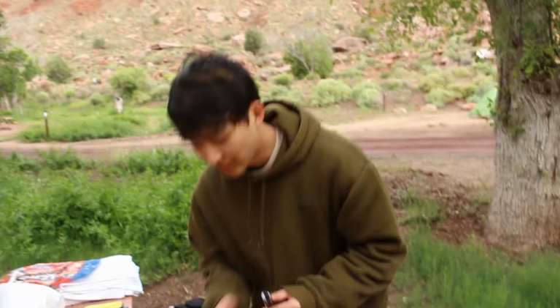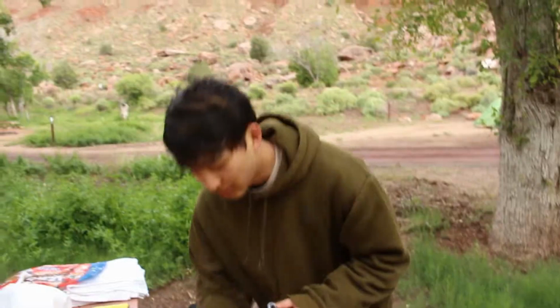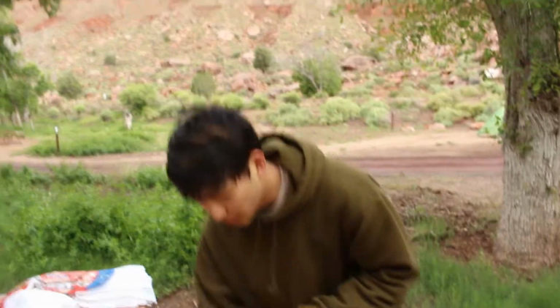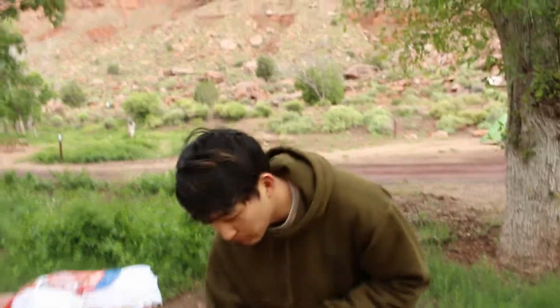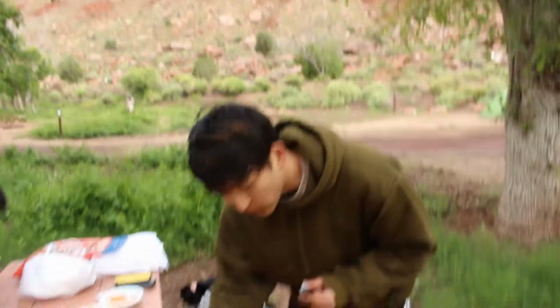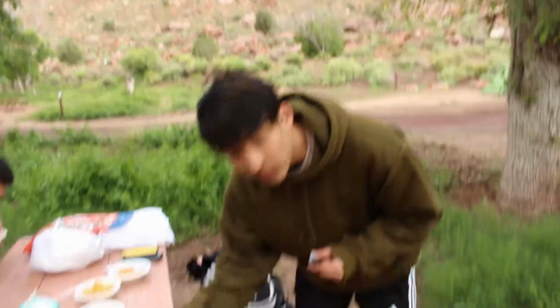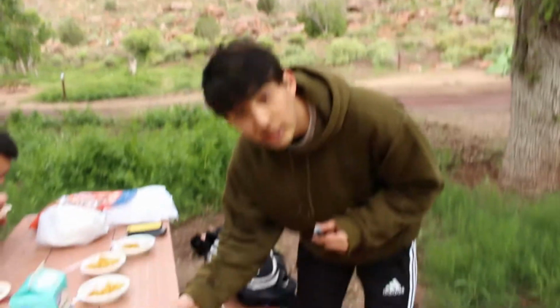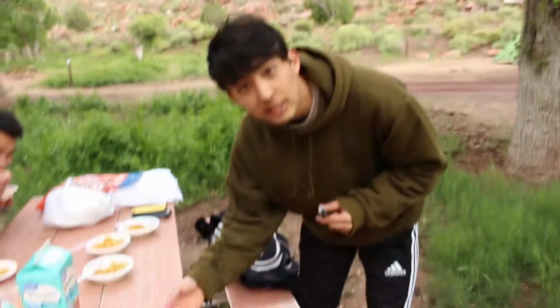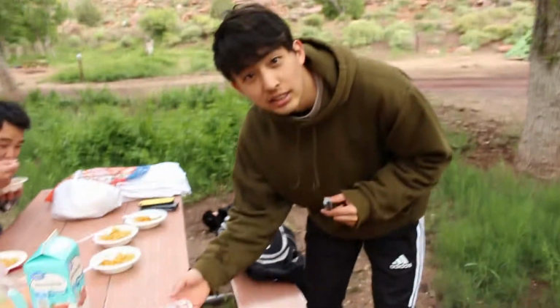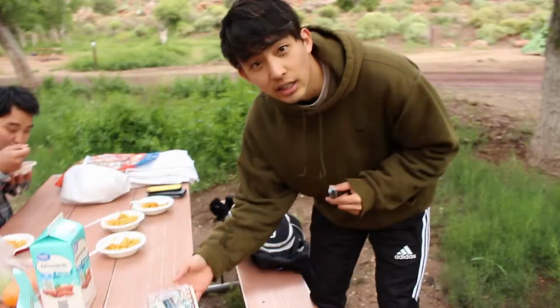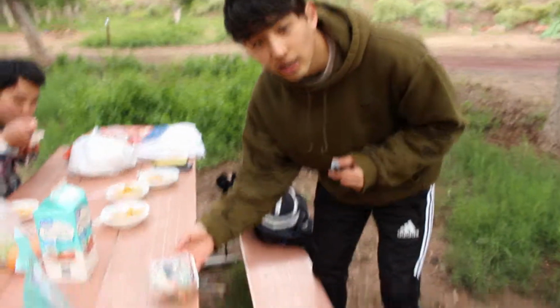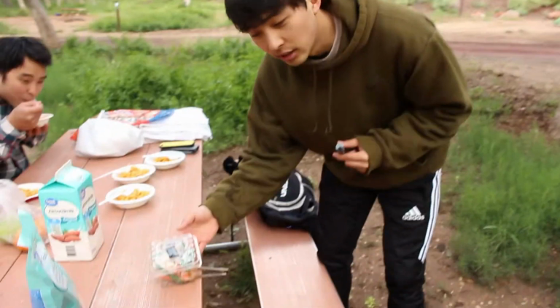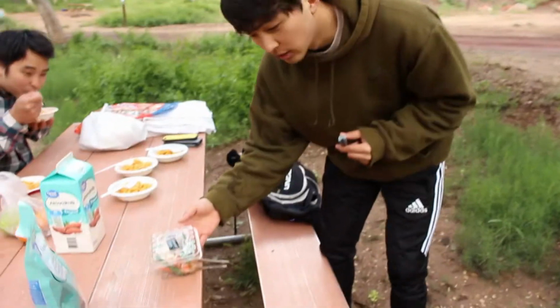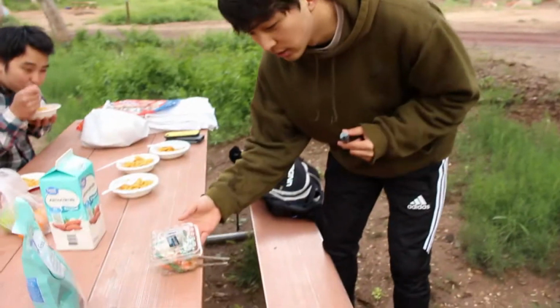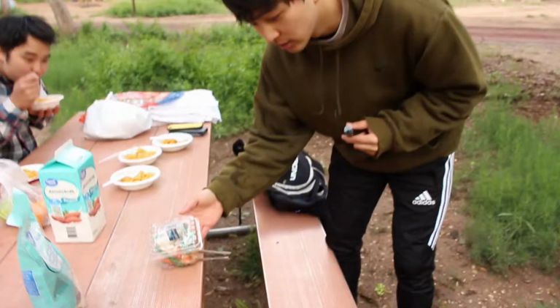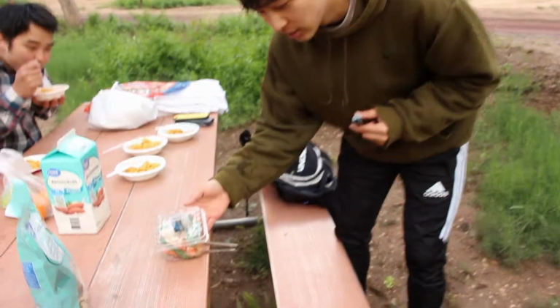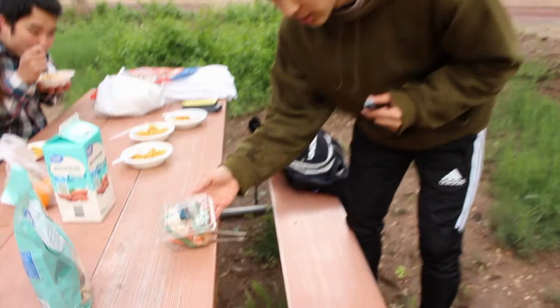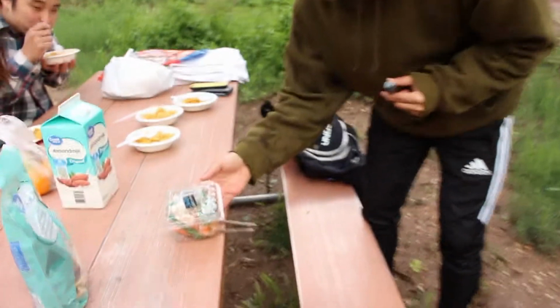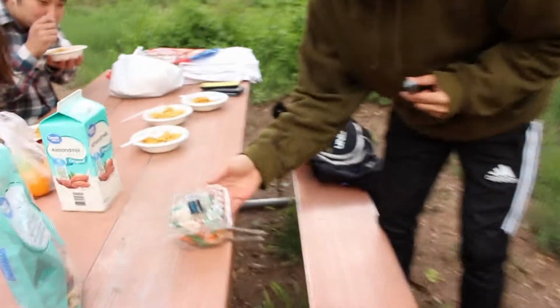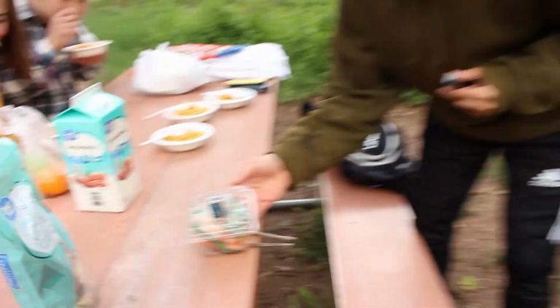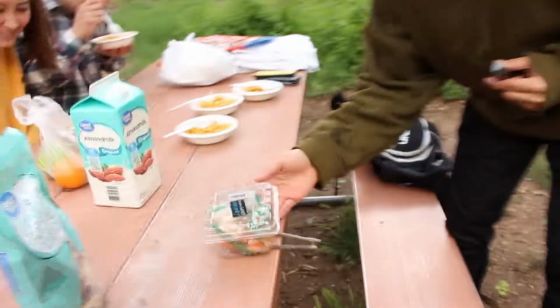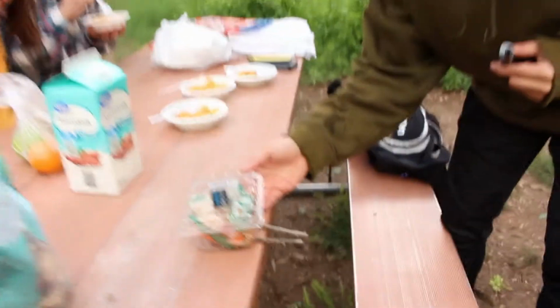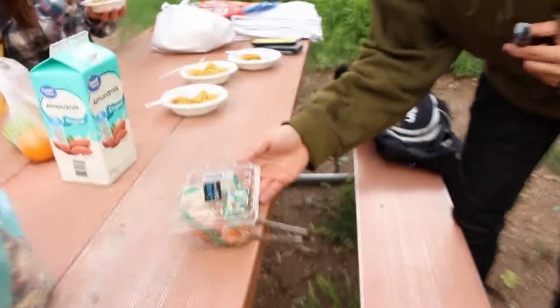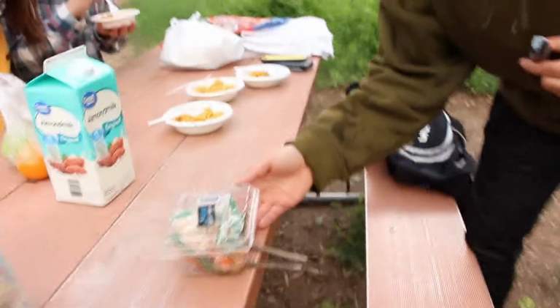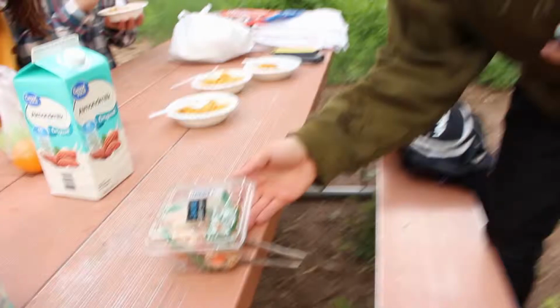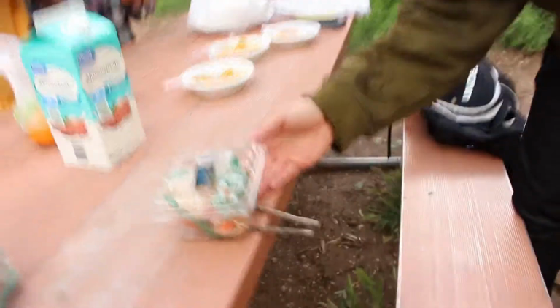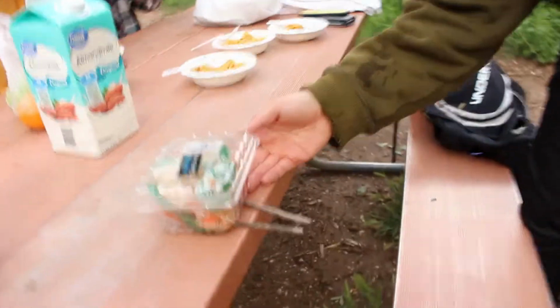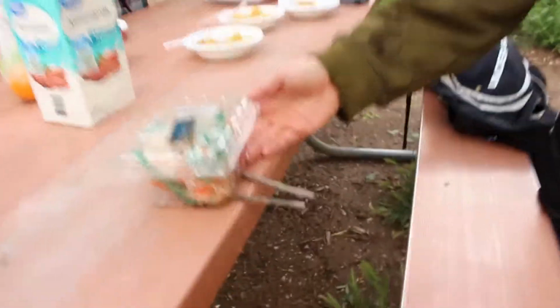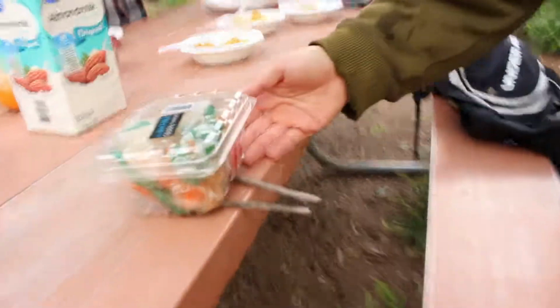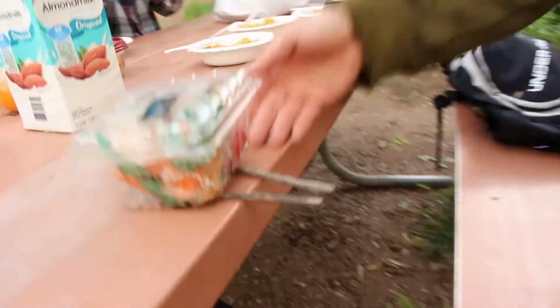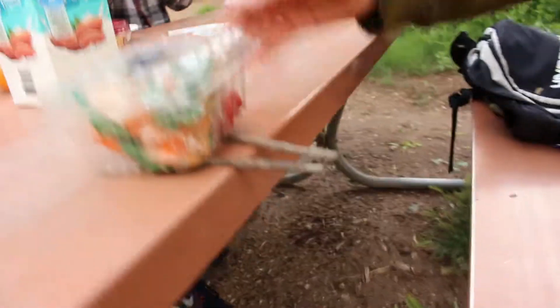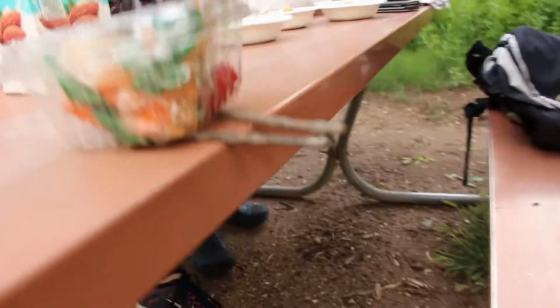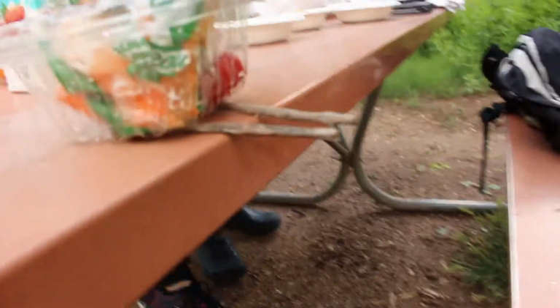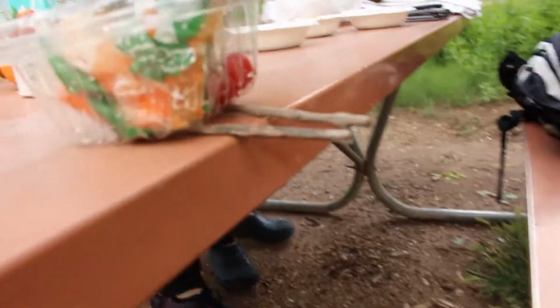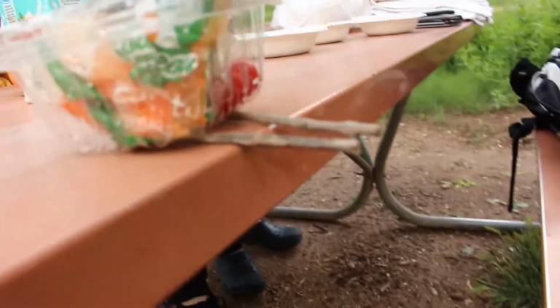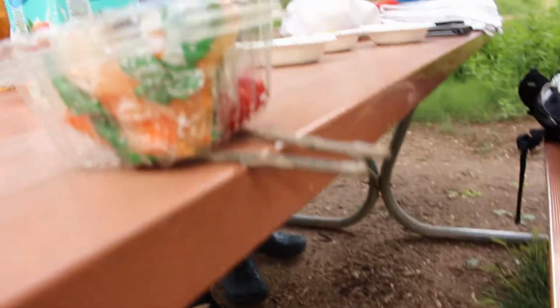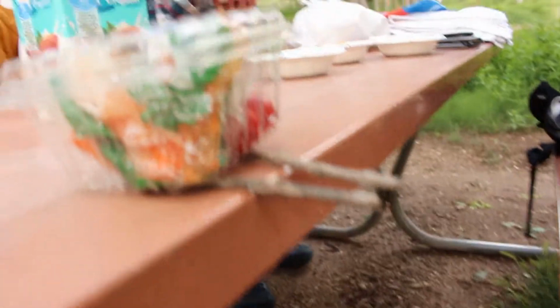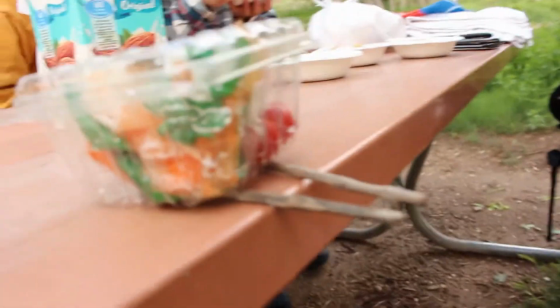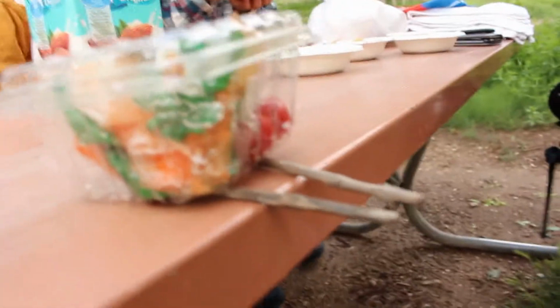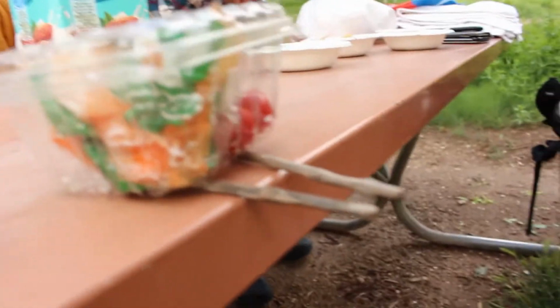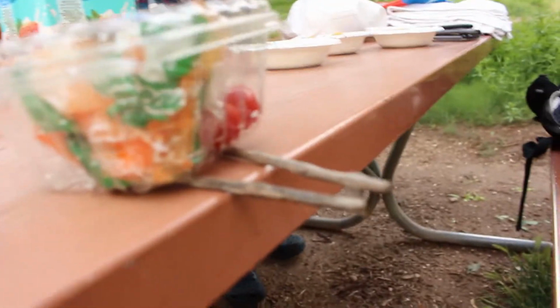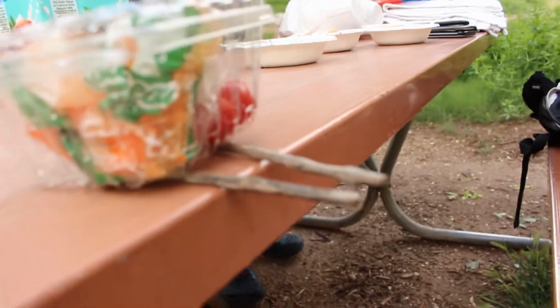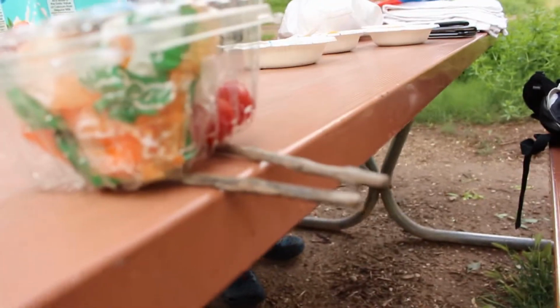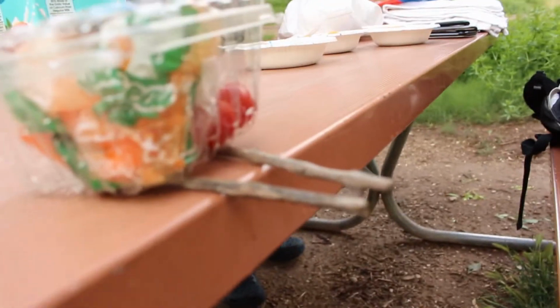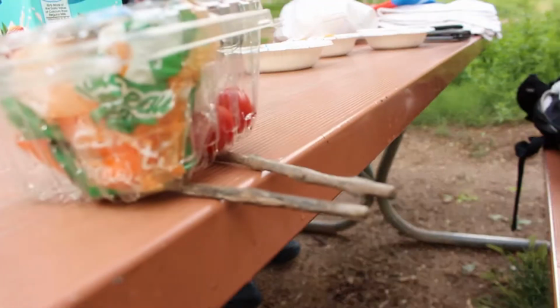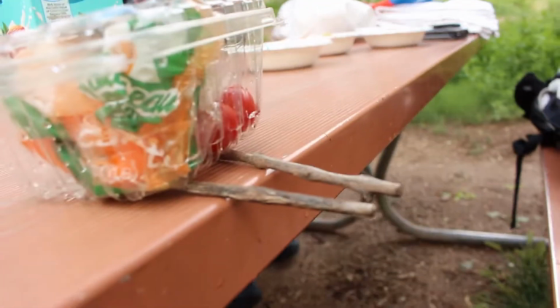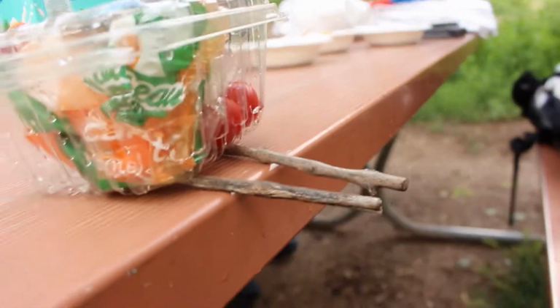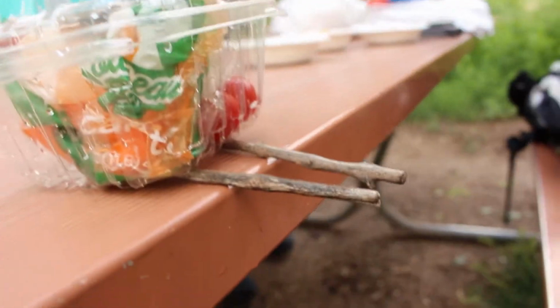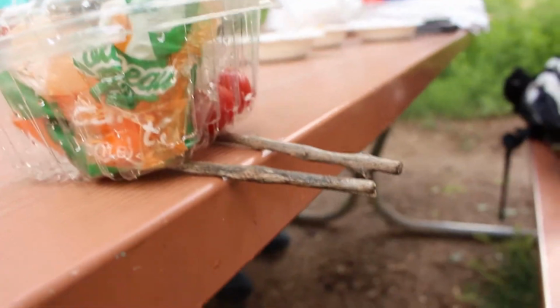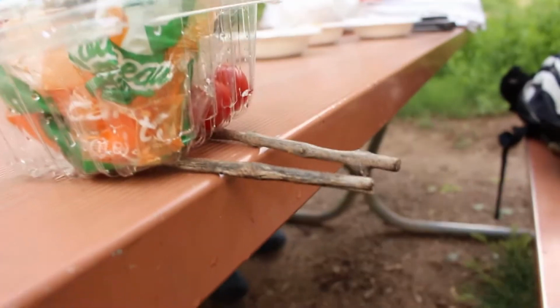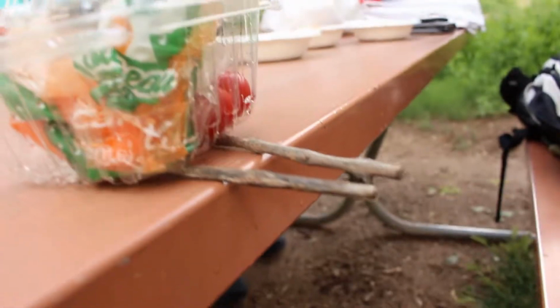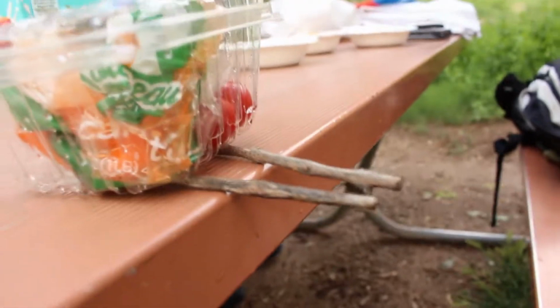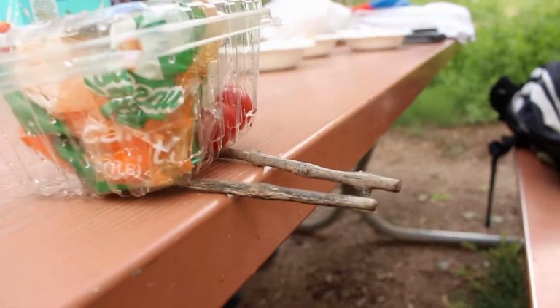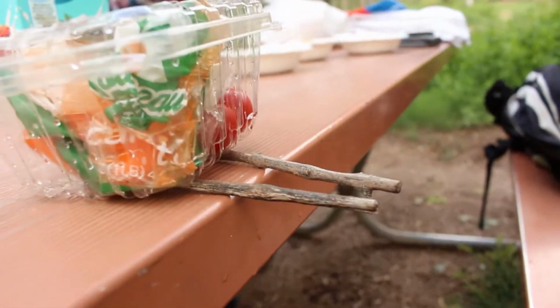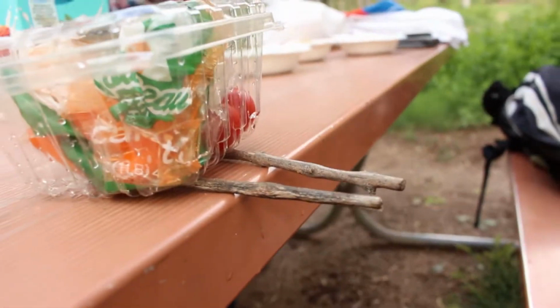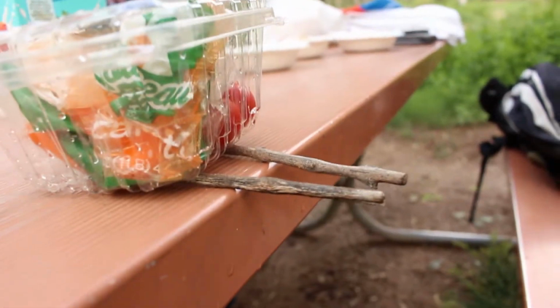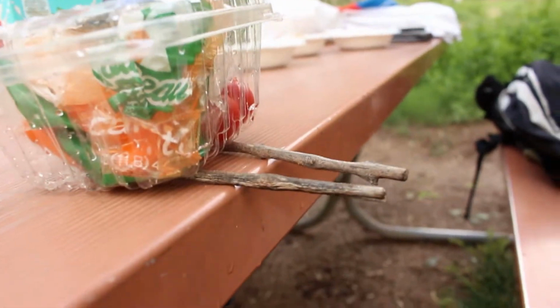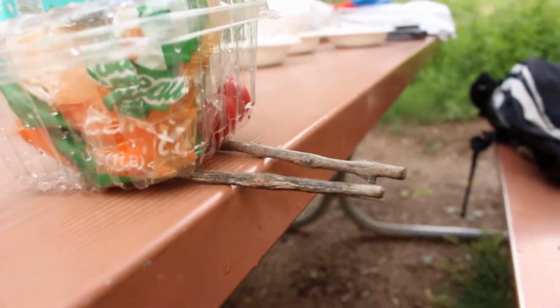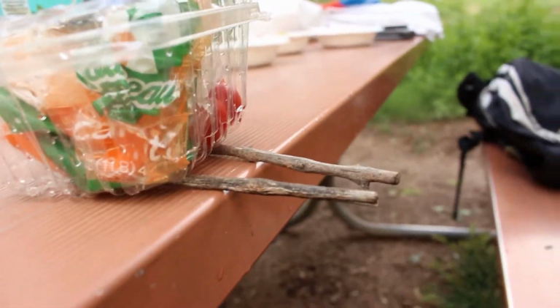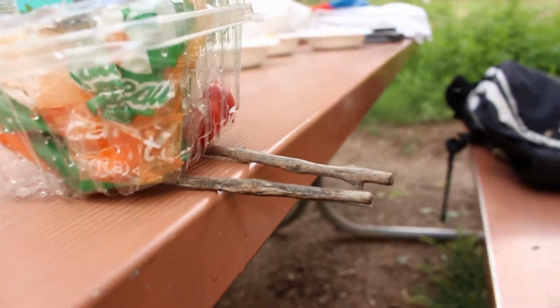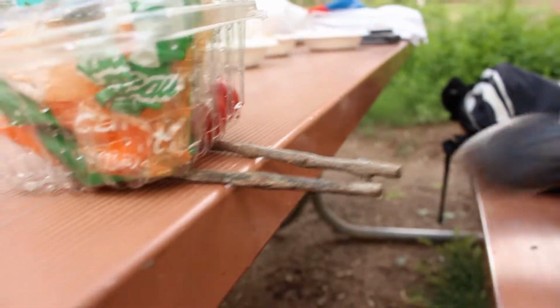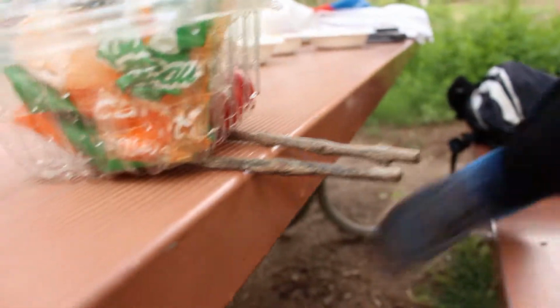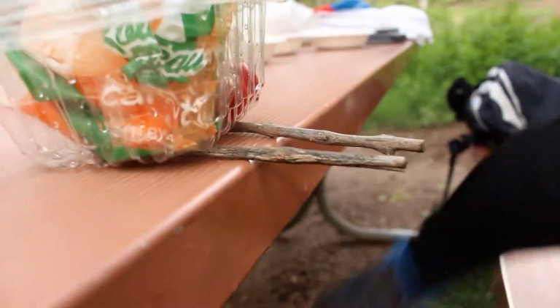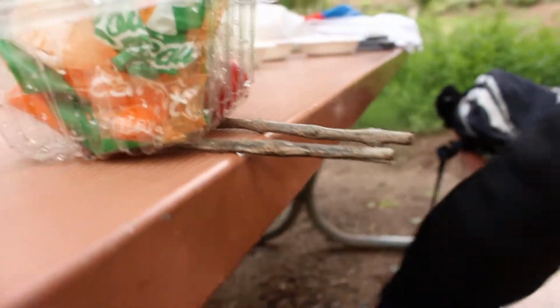We bought this barbecue grill using tomatoes, carrots, and sticks. Look at that setup.